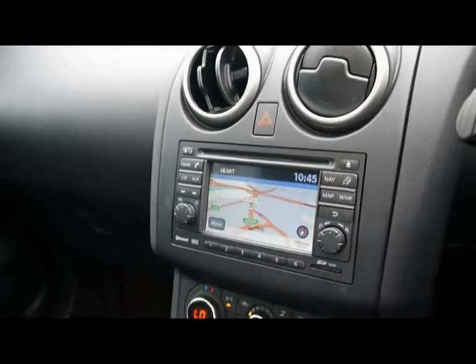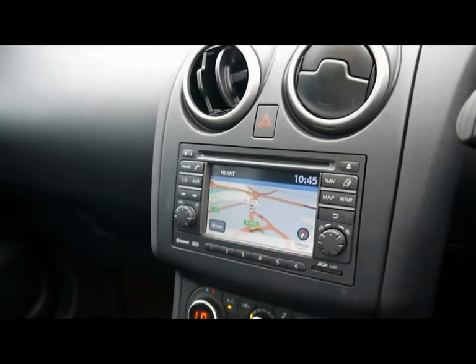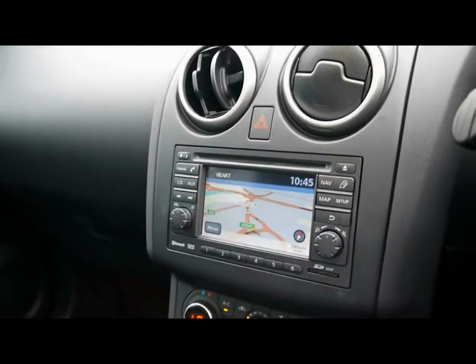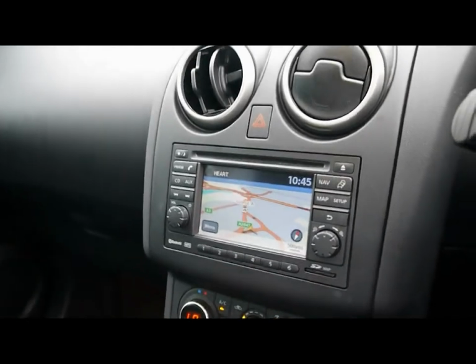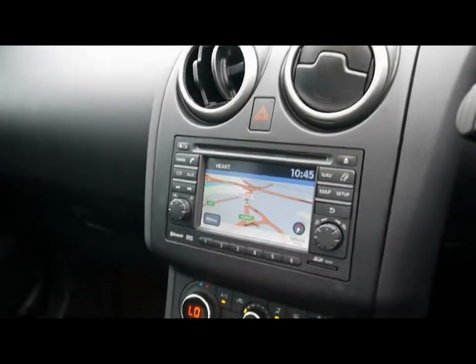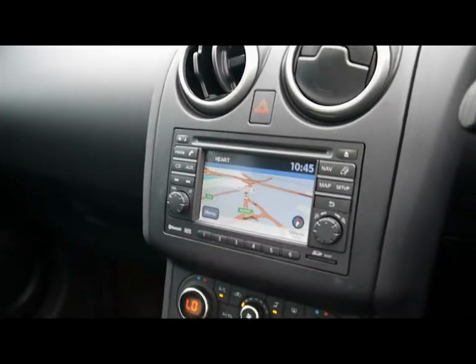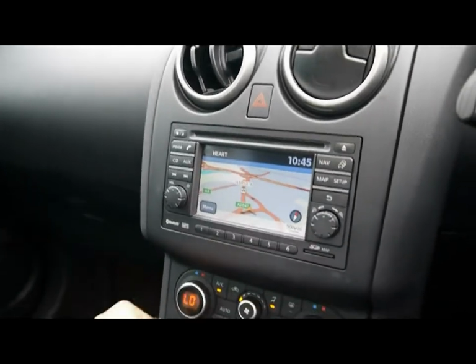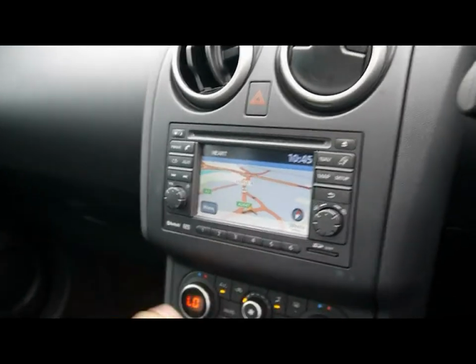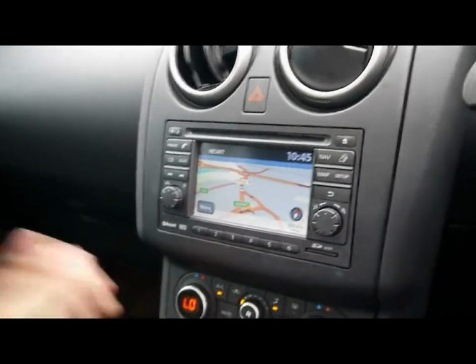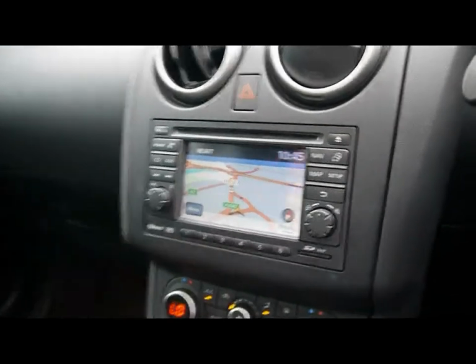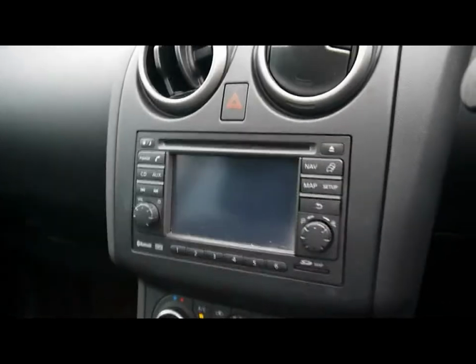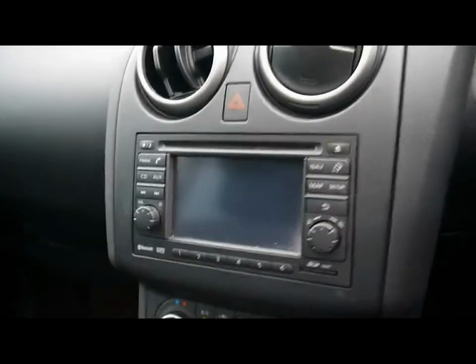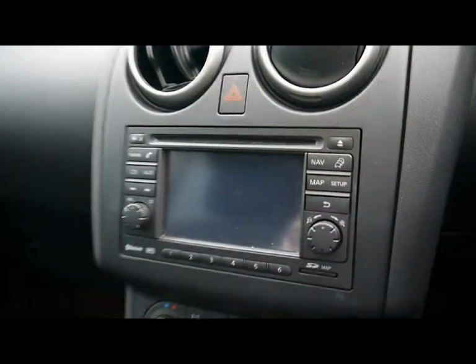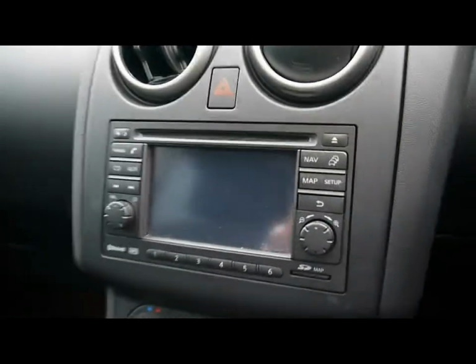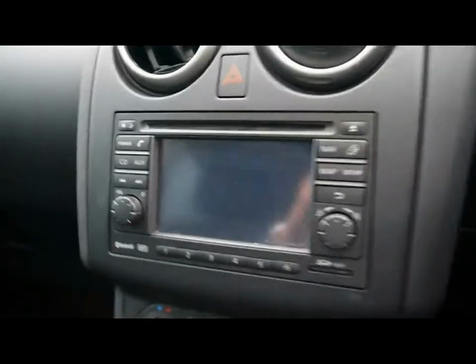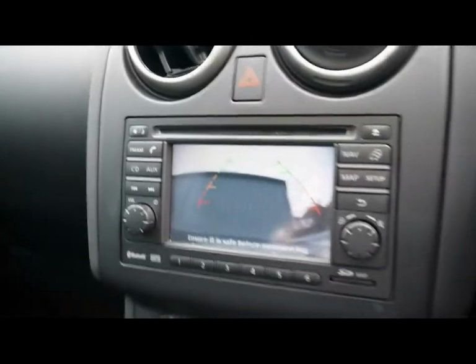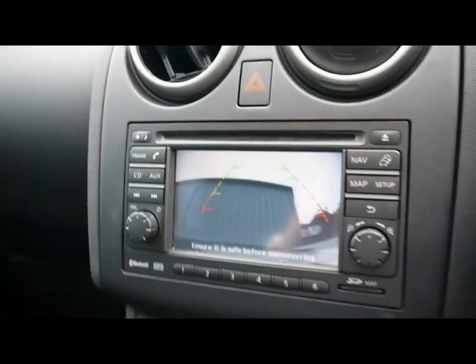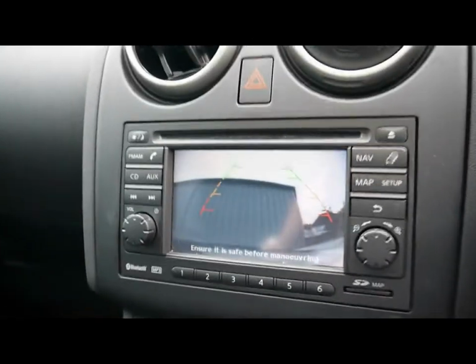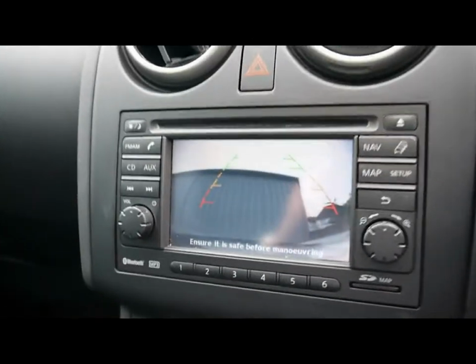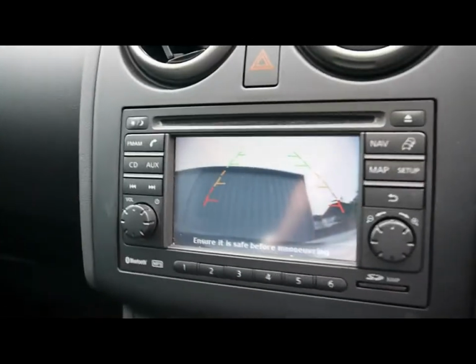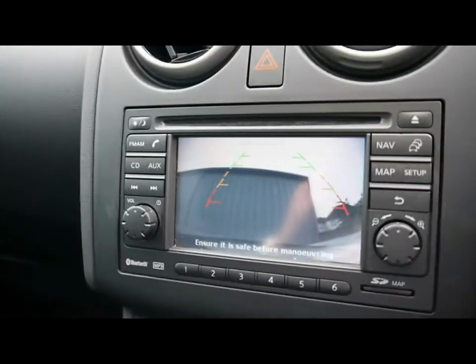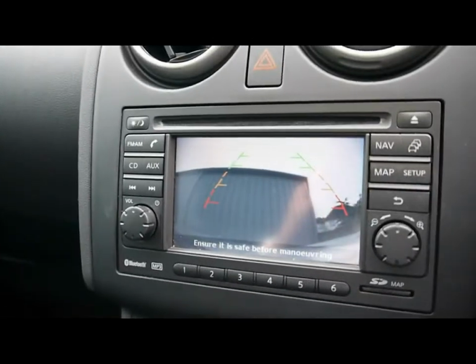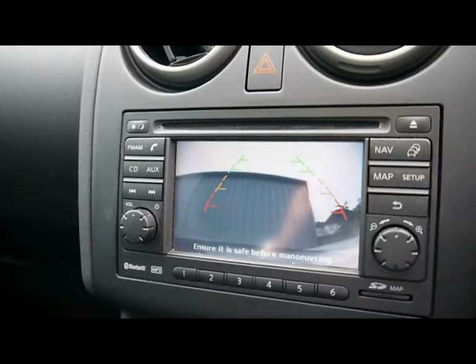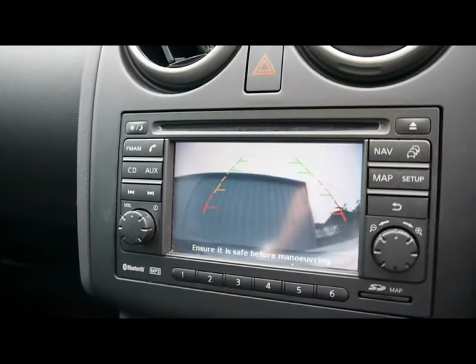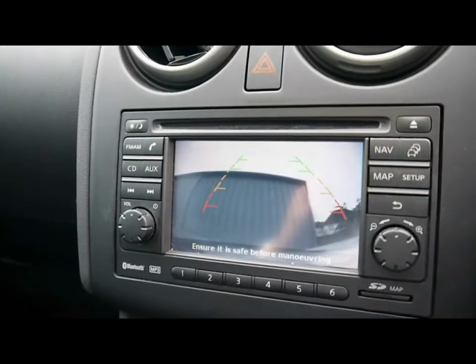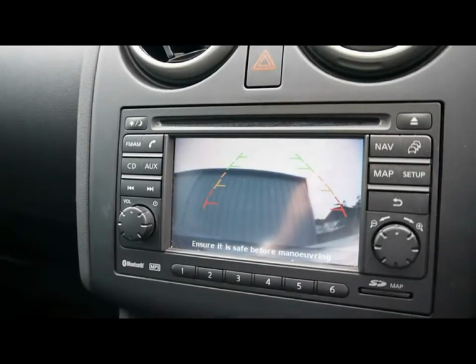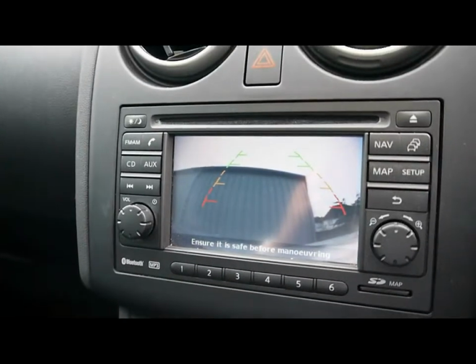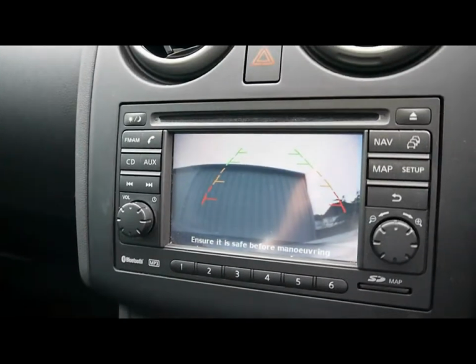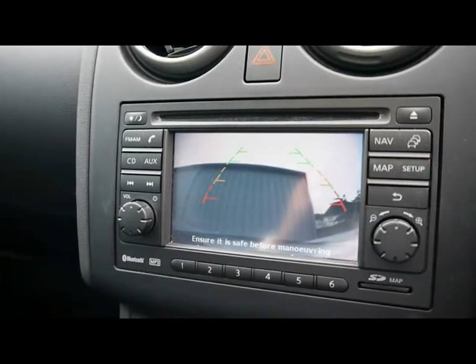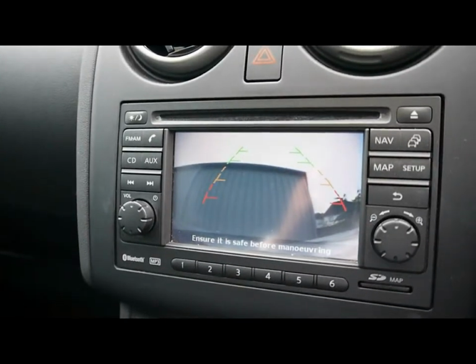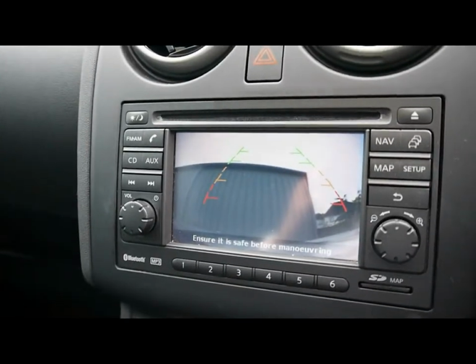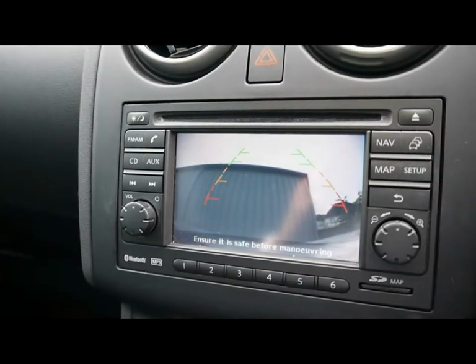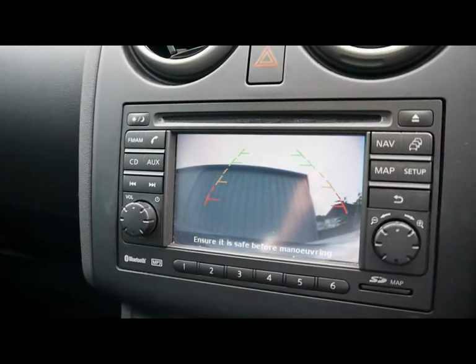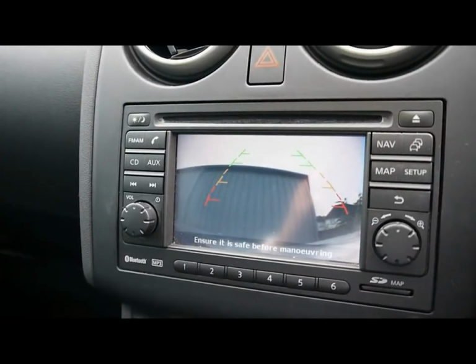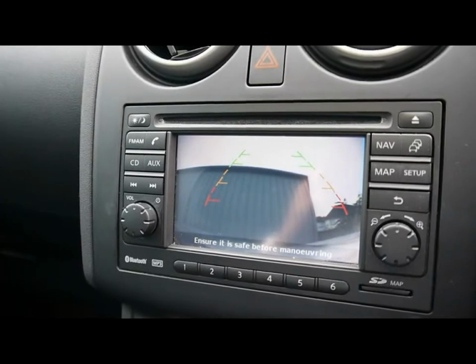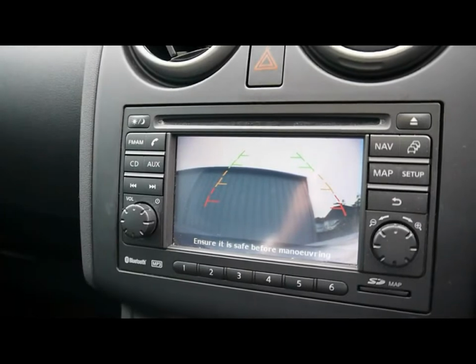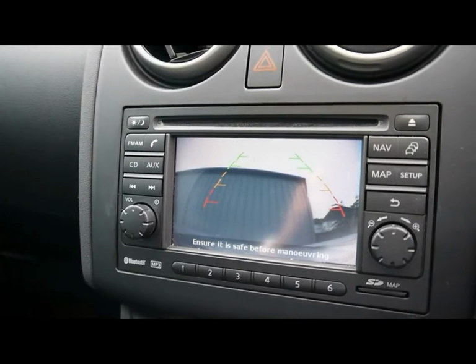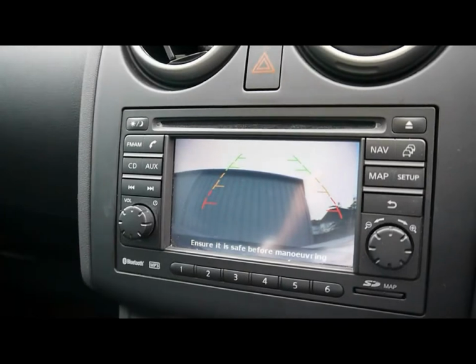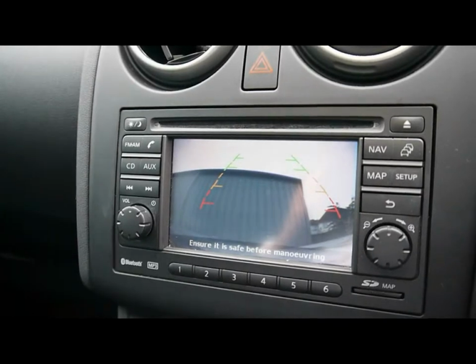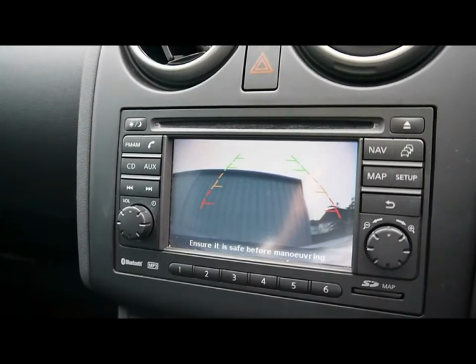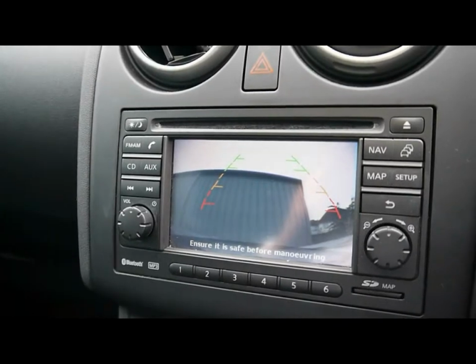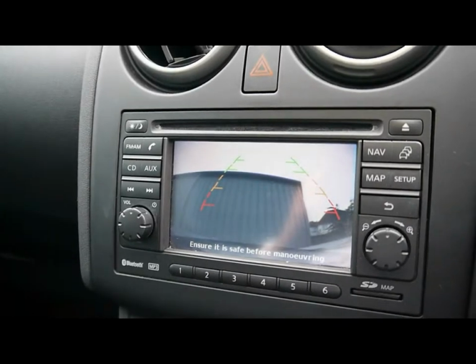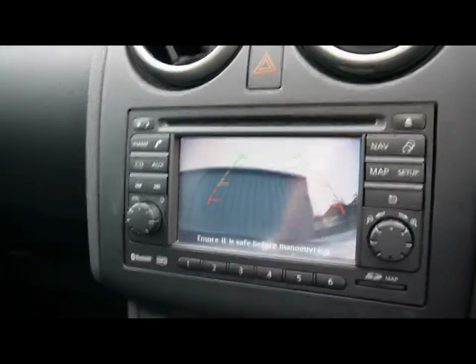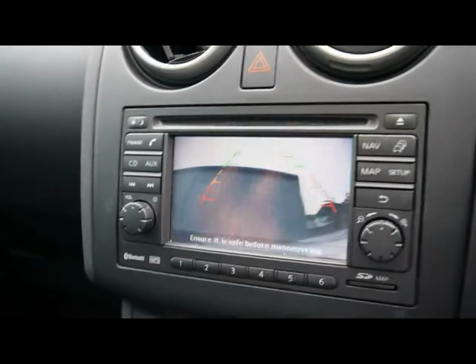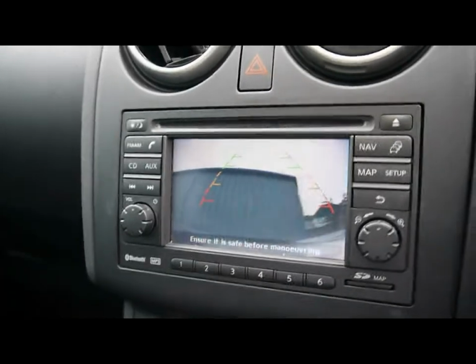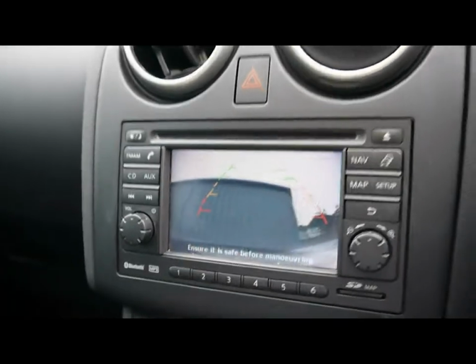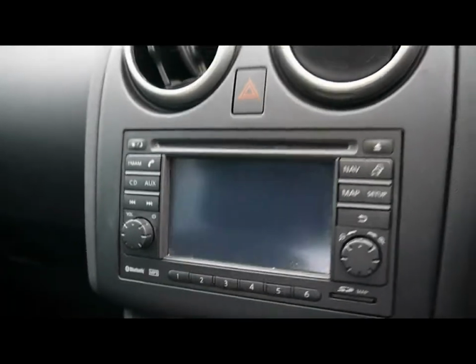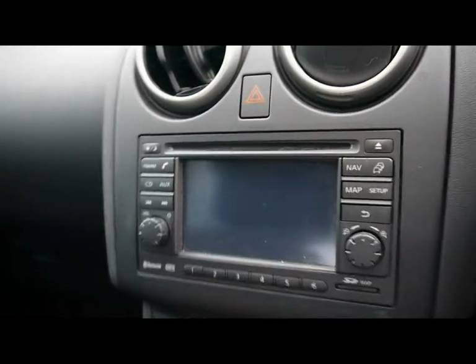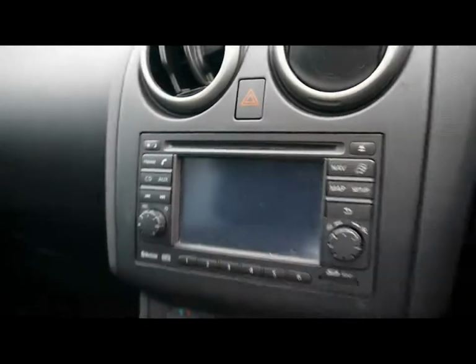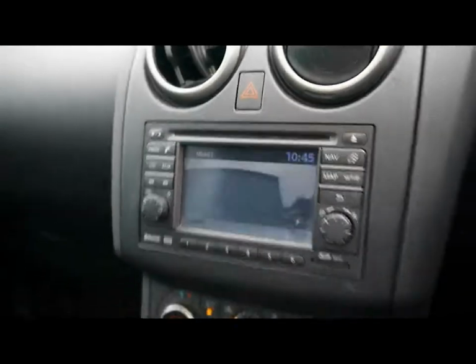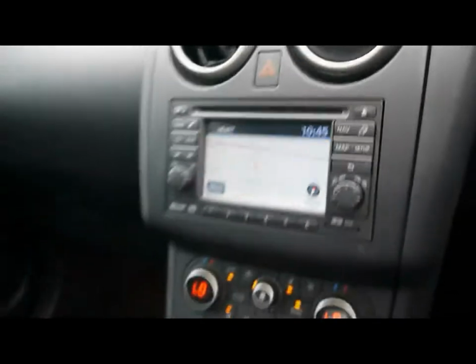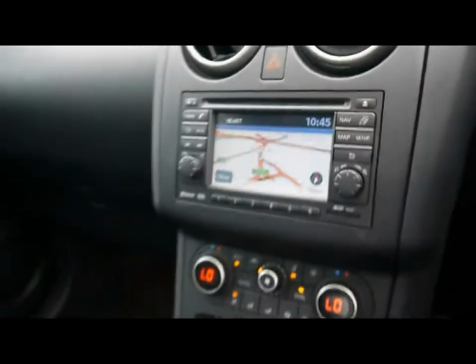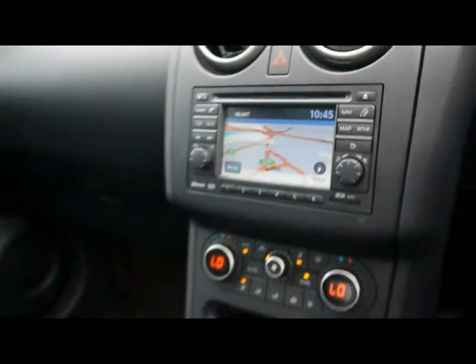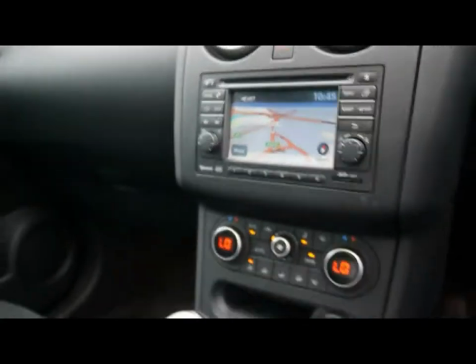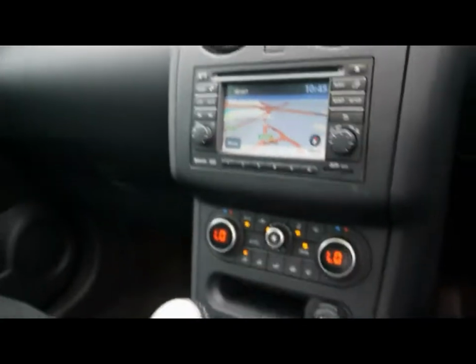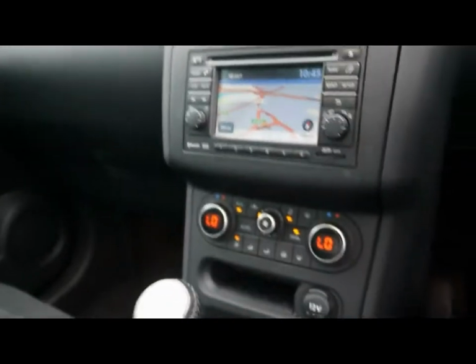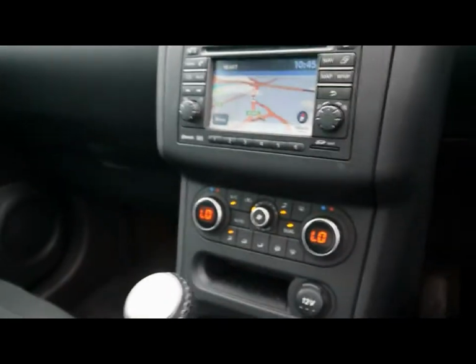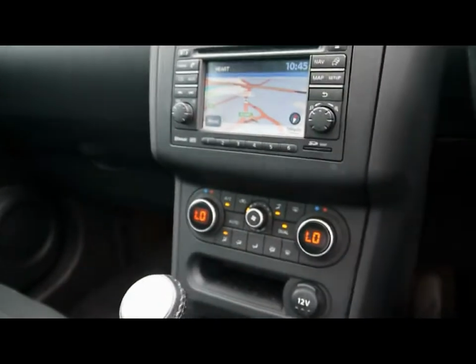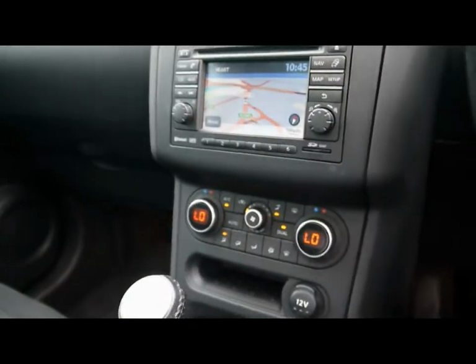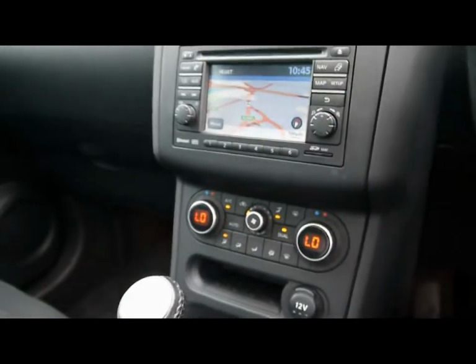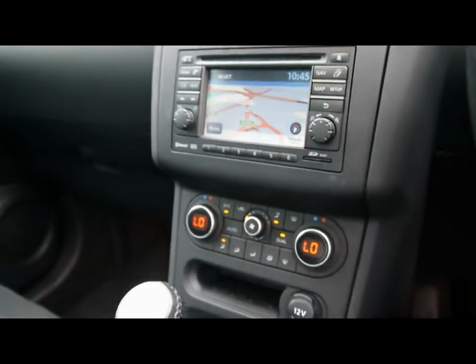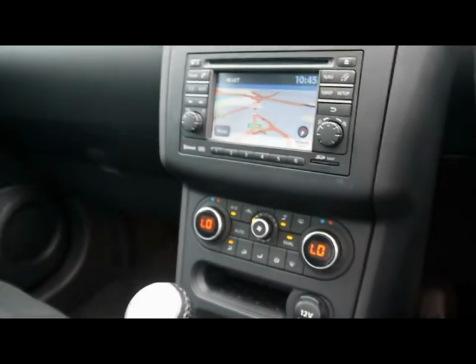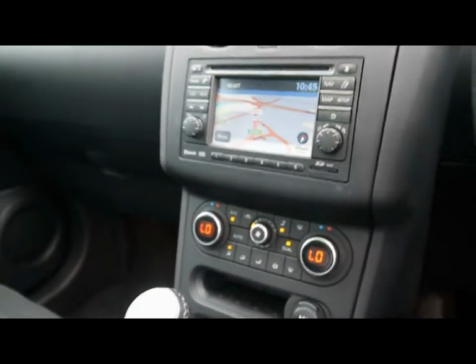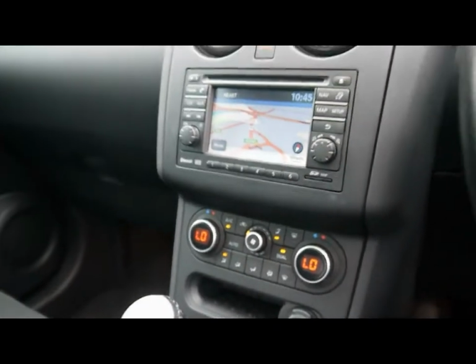And if you pop the car into reverse, the reversing camera pops up on screen. We have dual zone digital climate control.